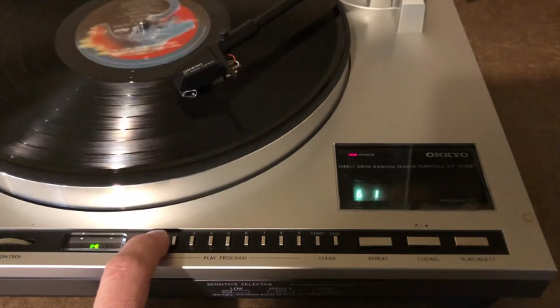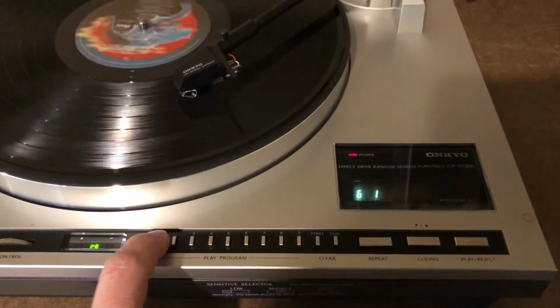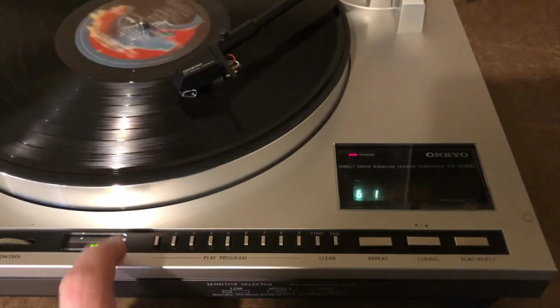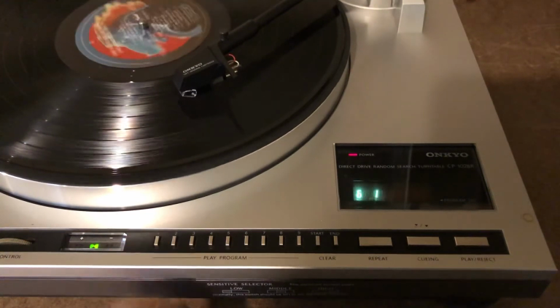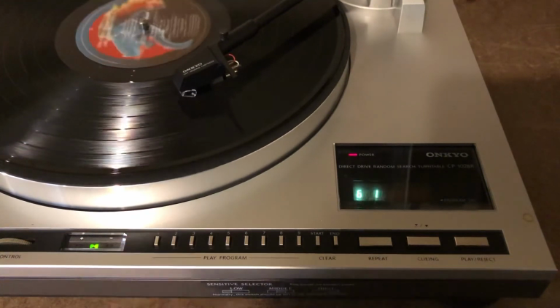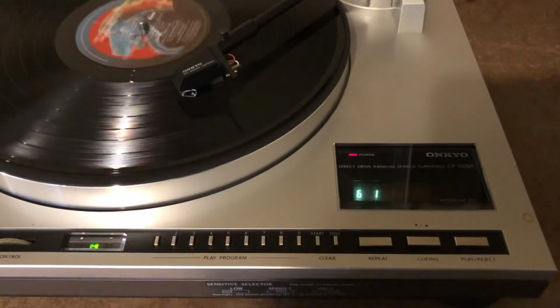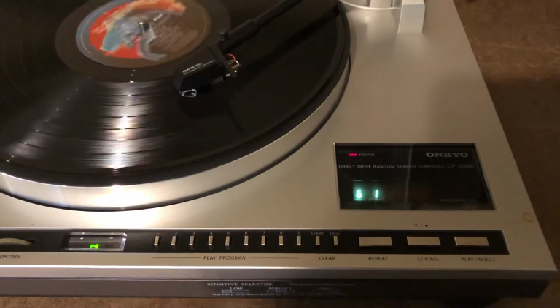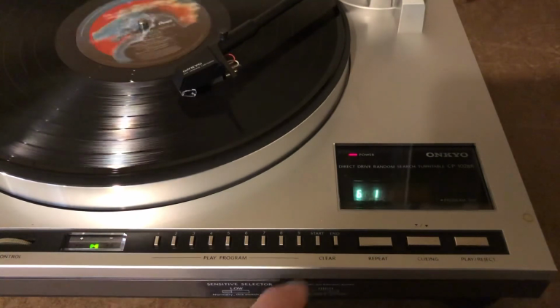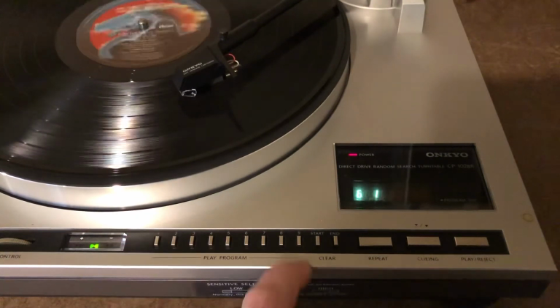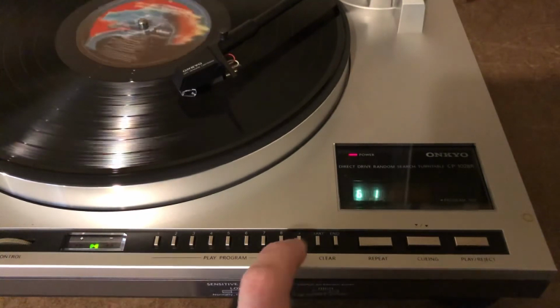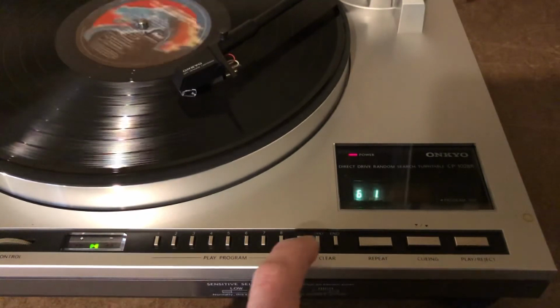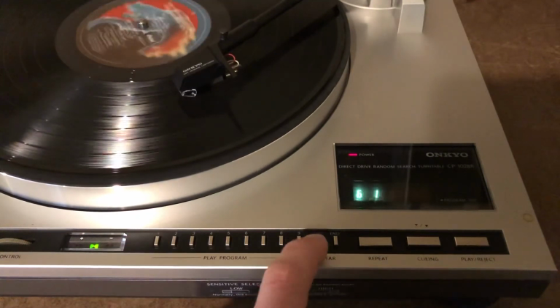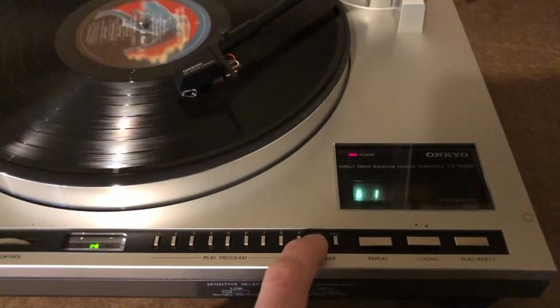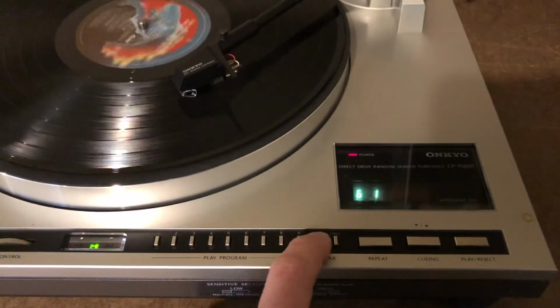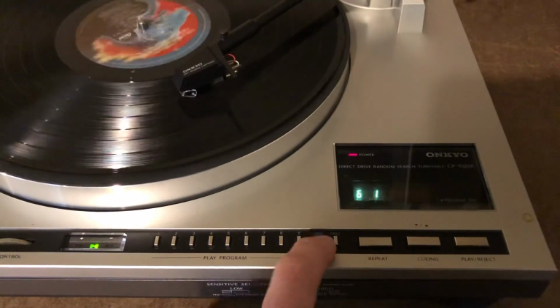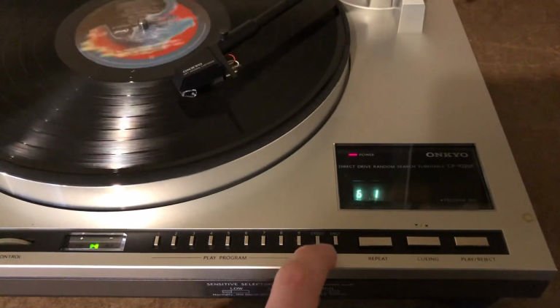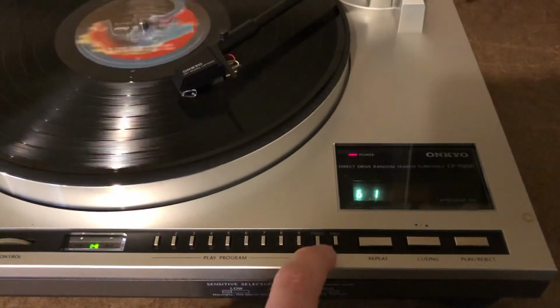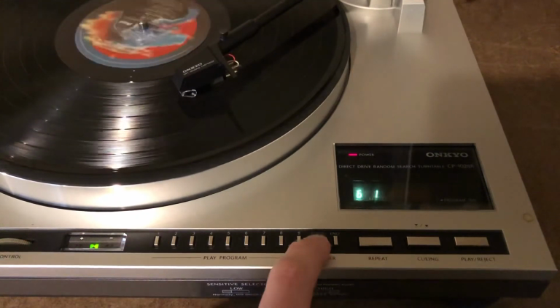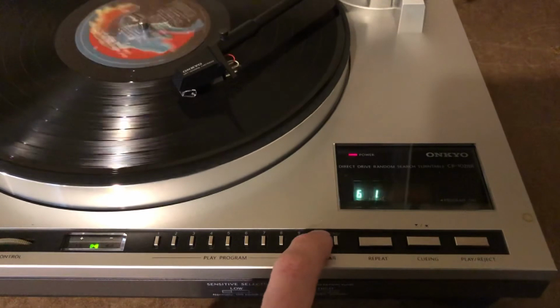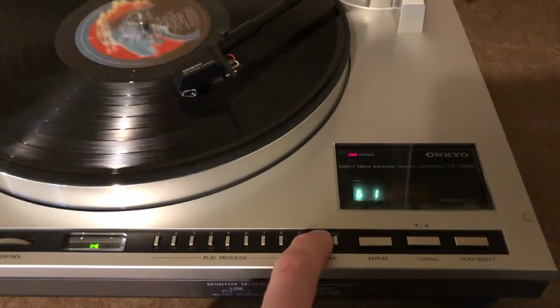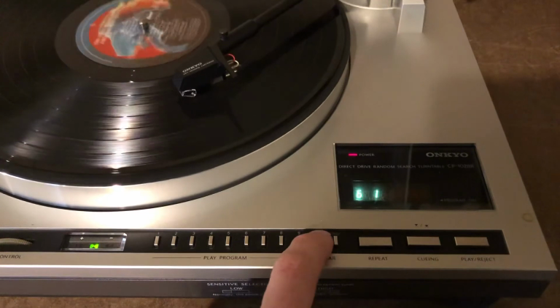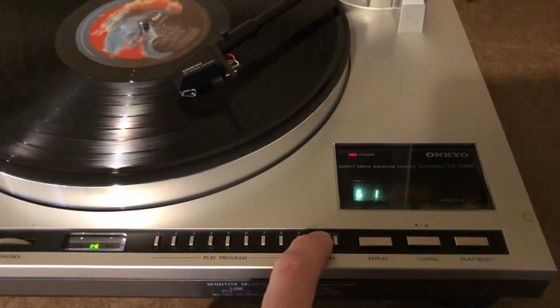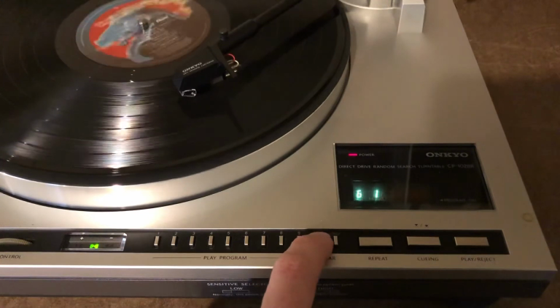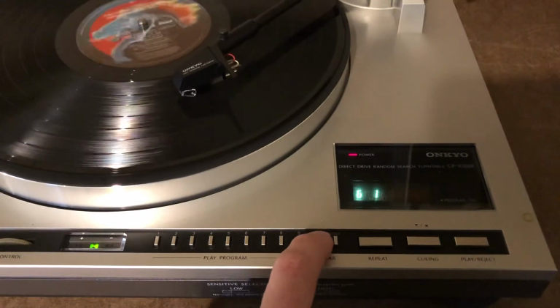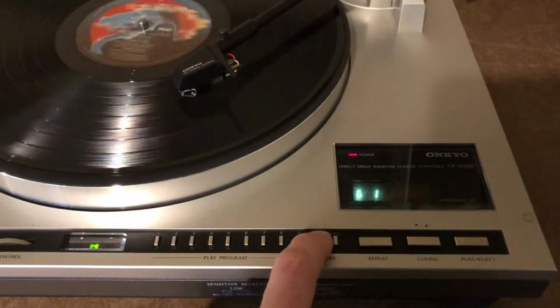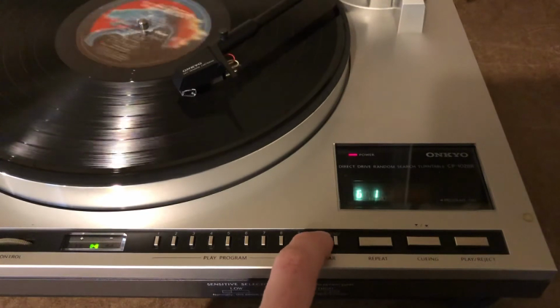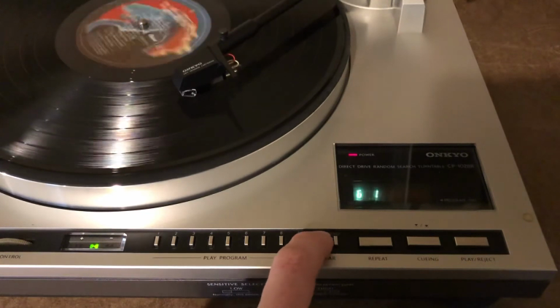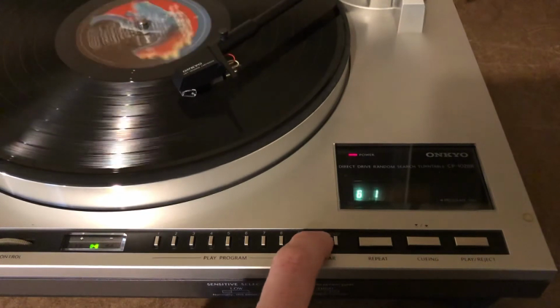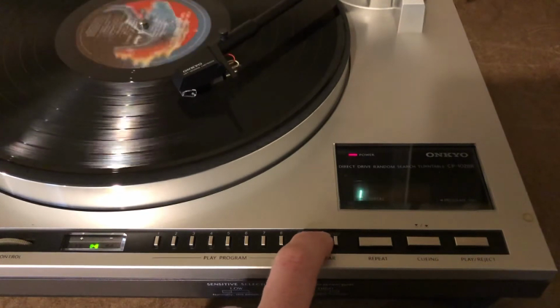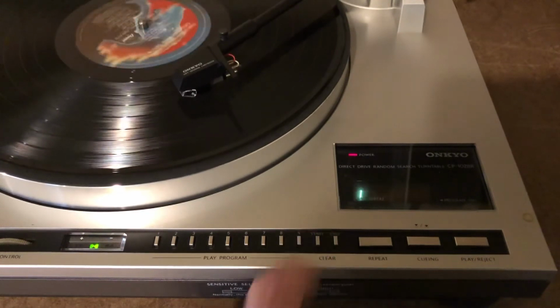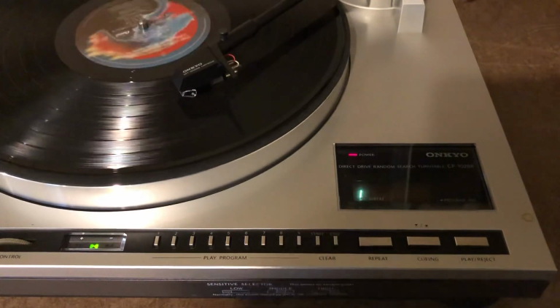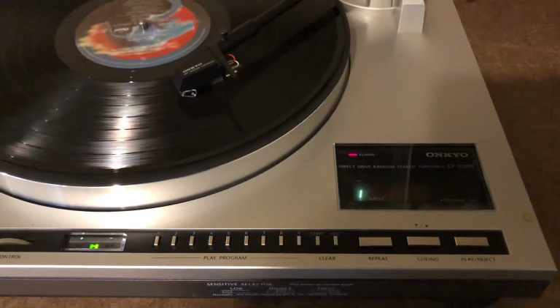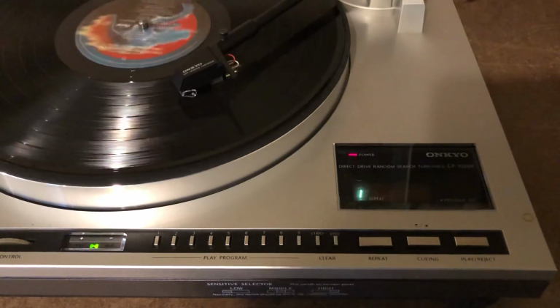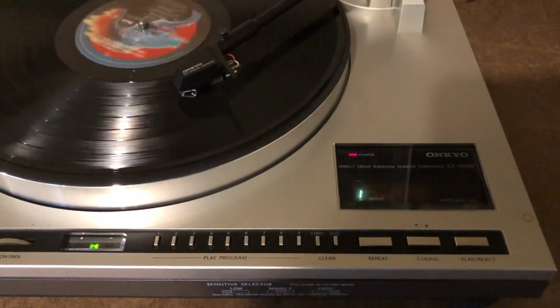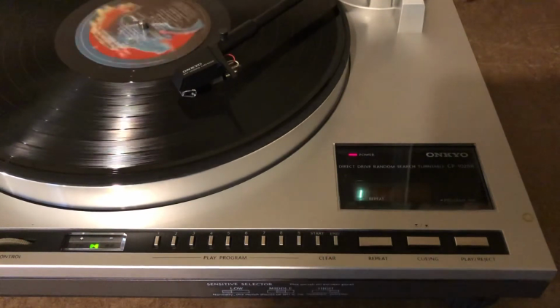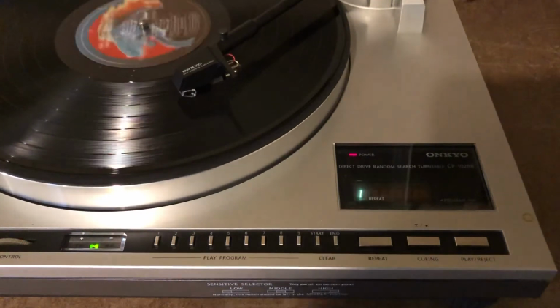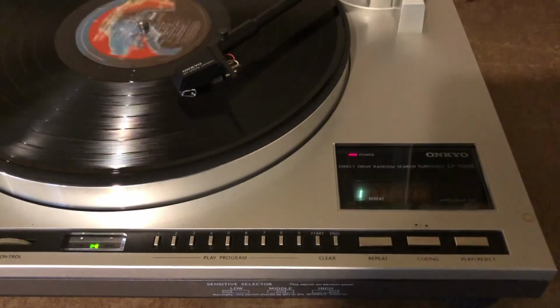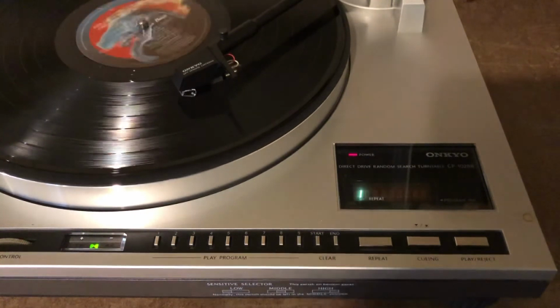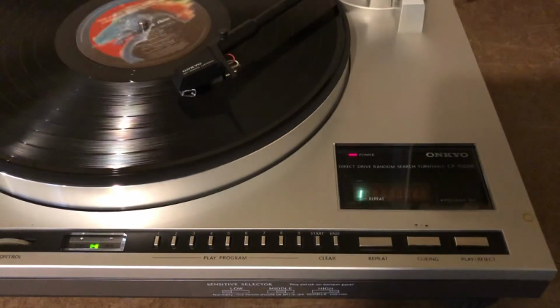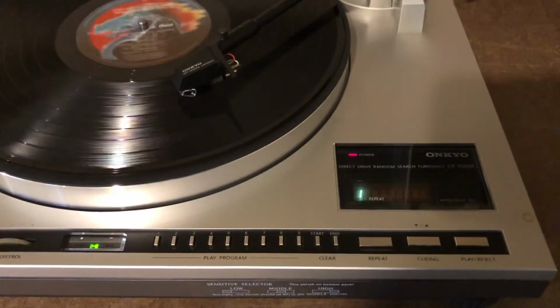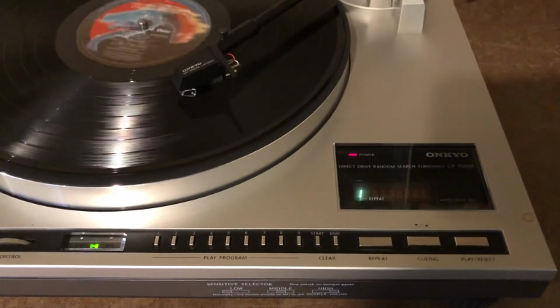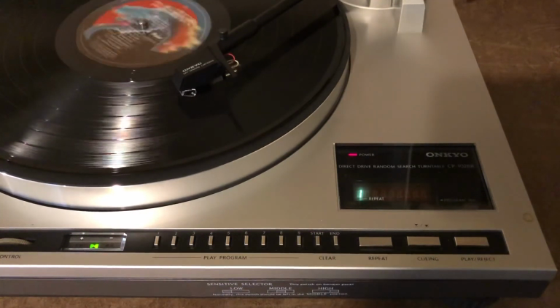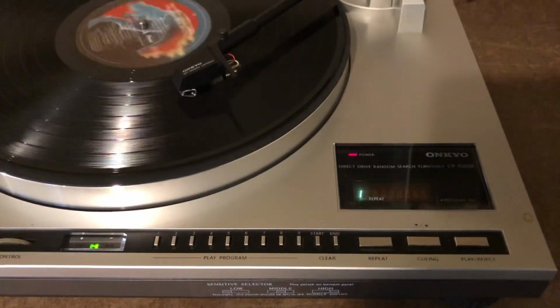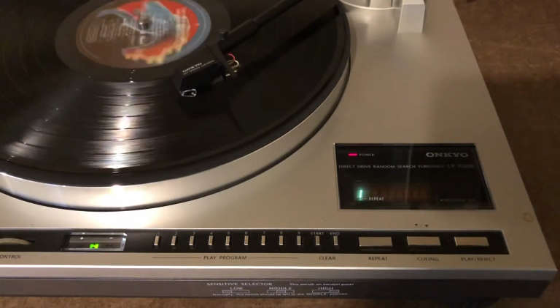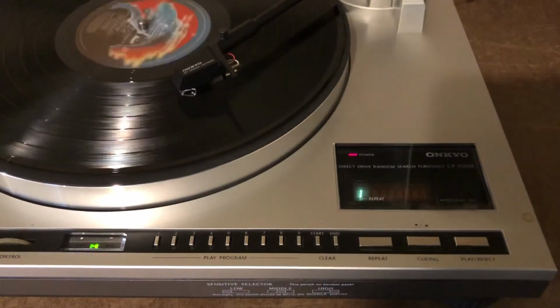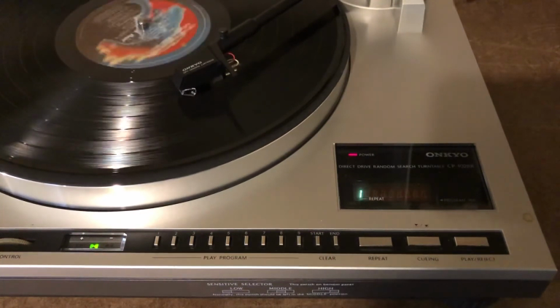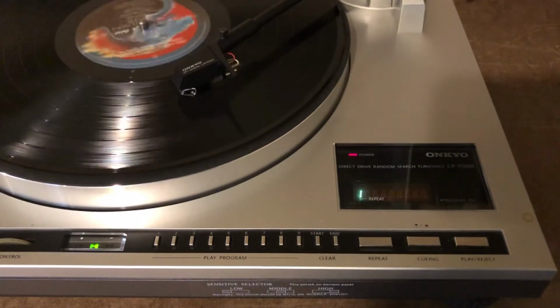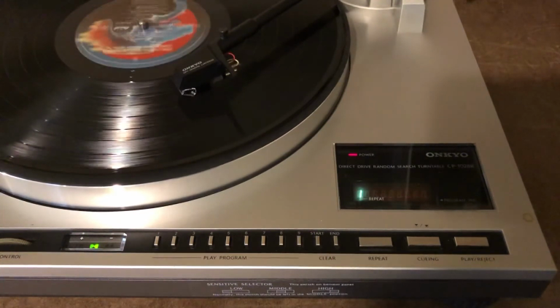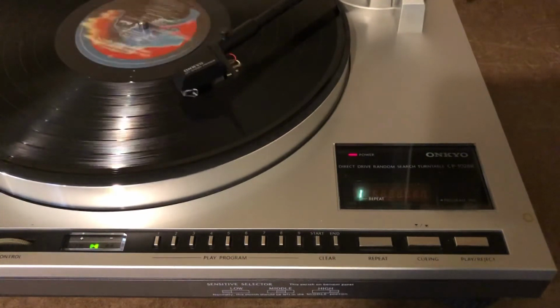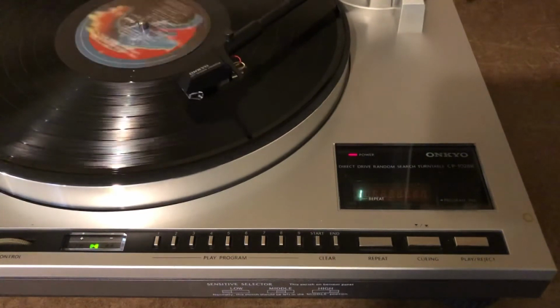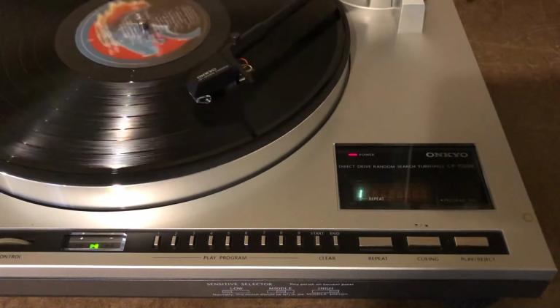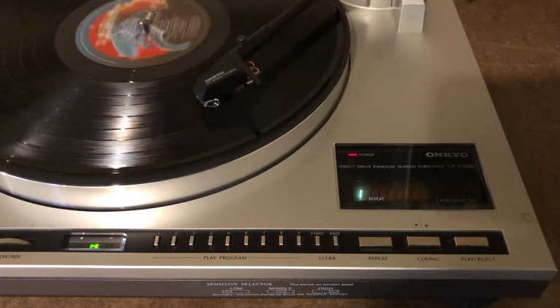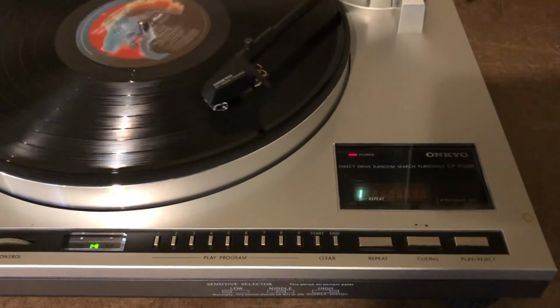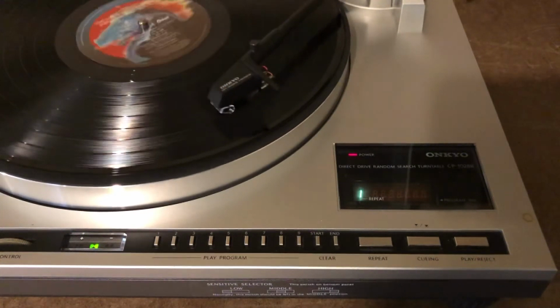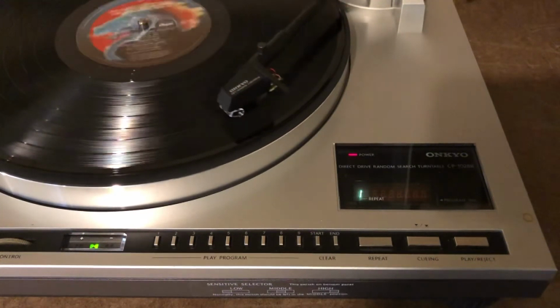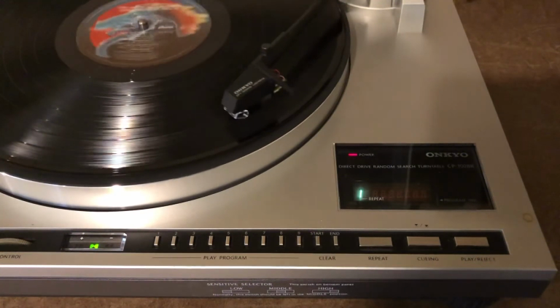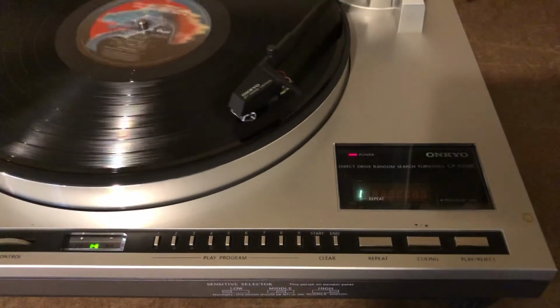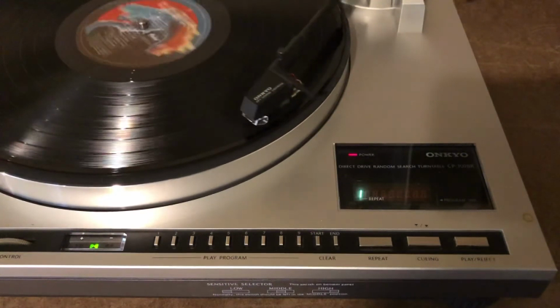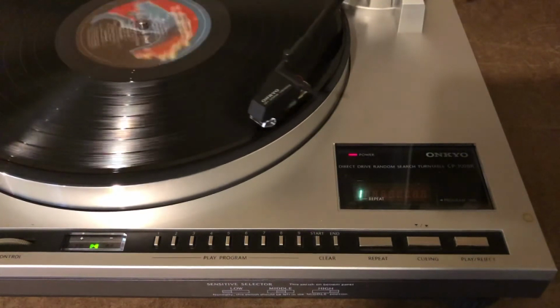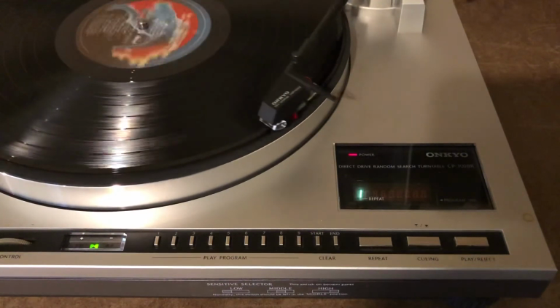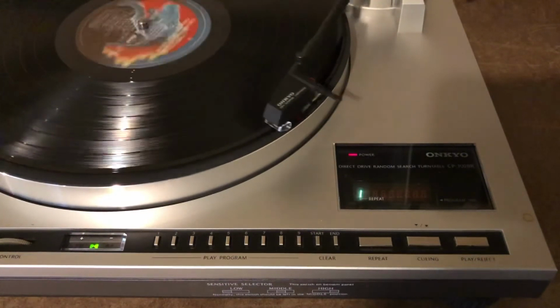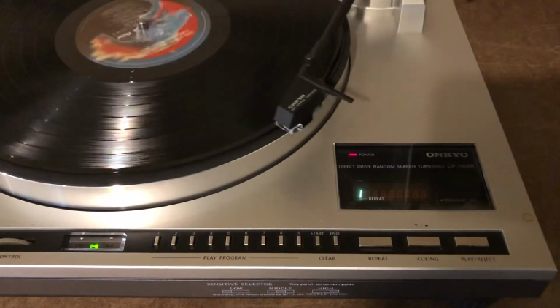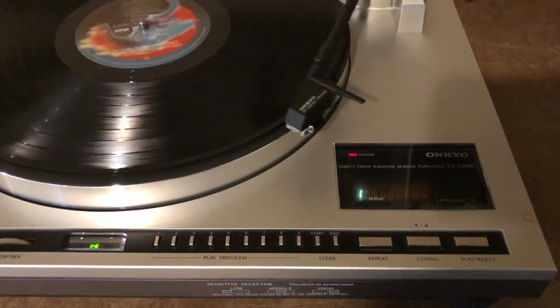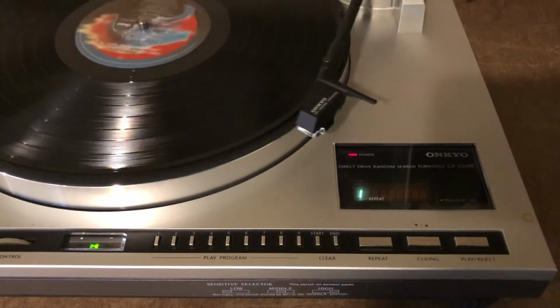Now I'll tell it to play track one and clear out track six. As soon as I clear out track six, it's going to go to one.